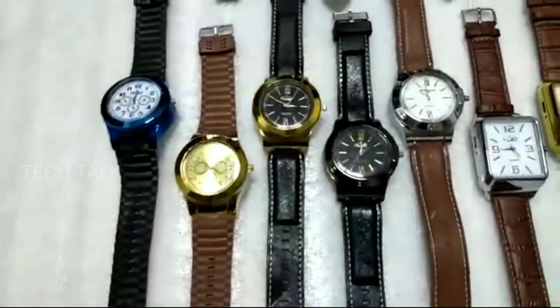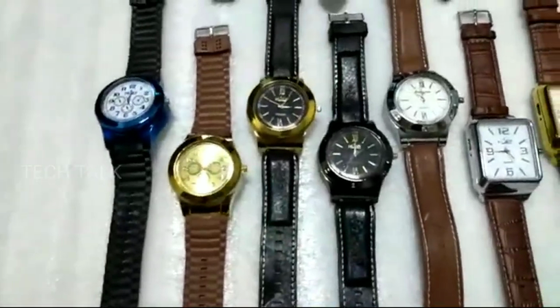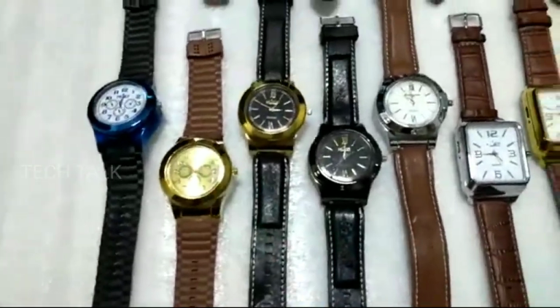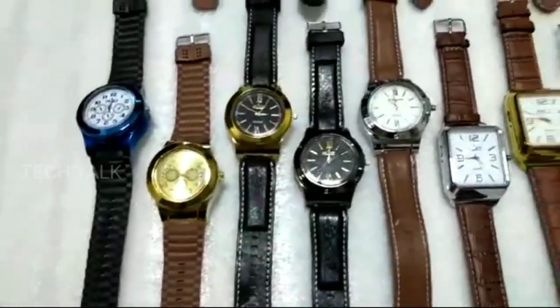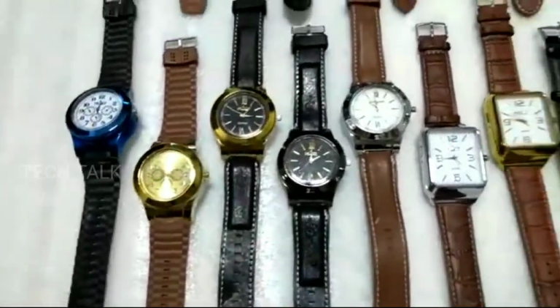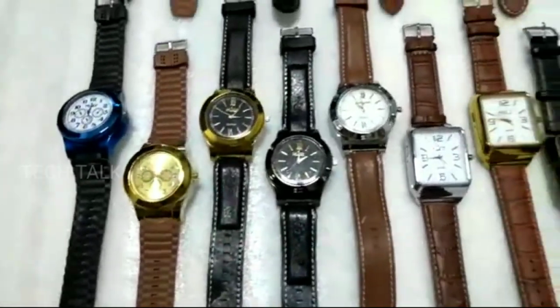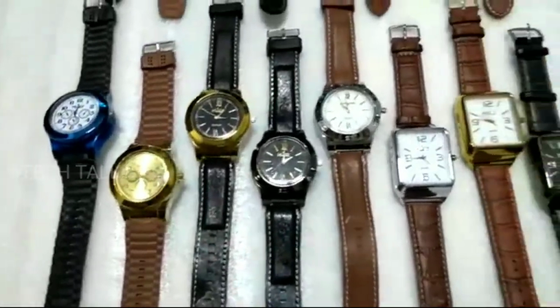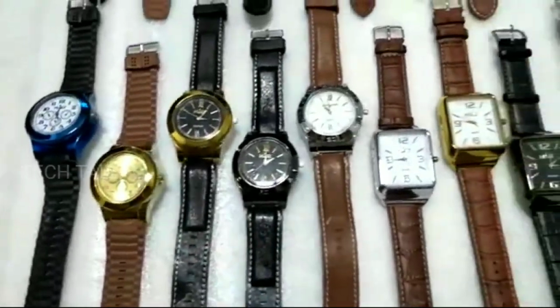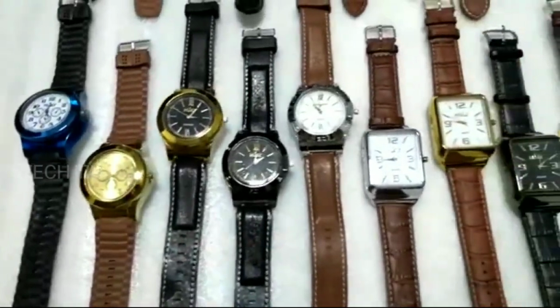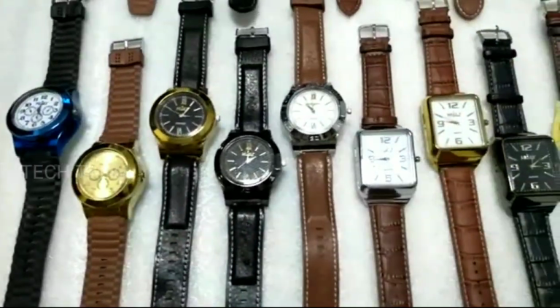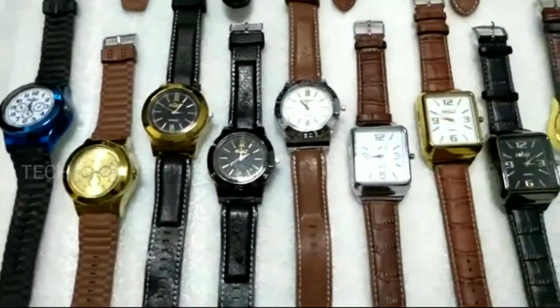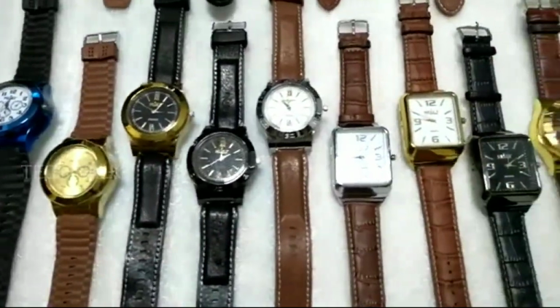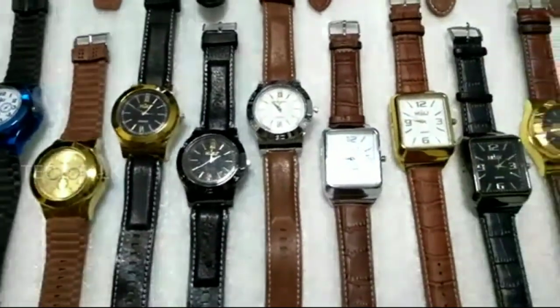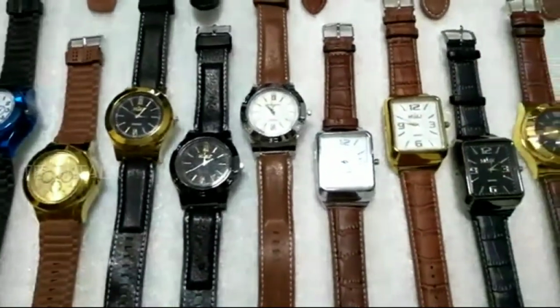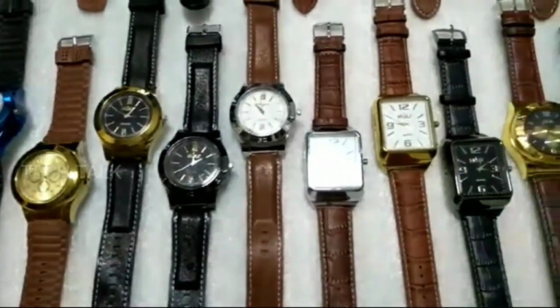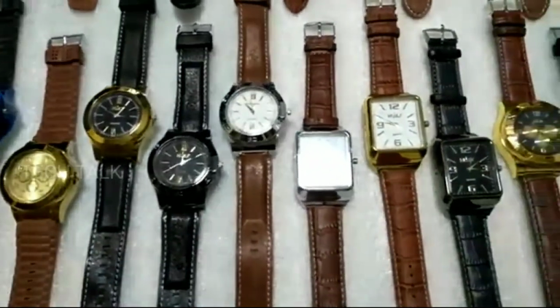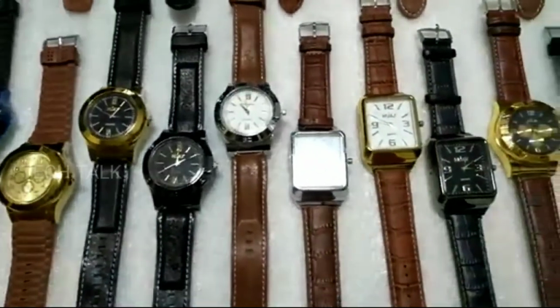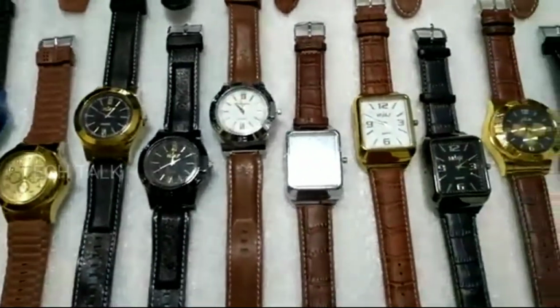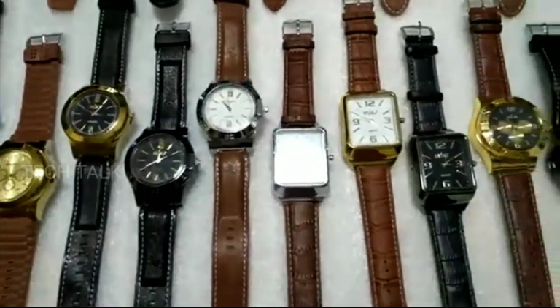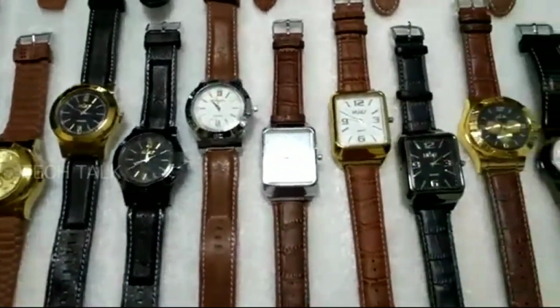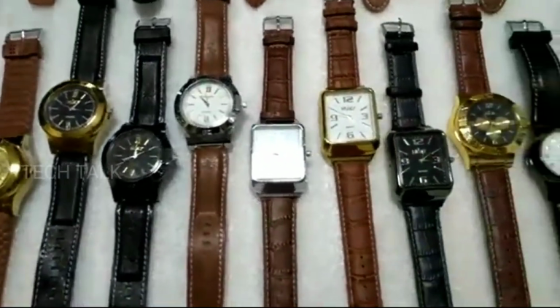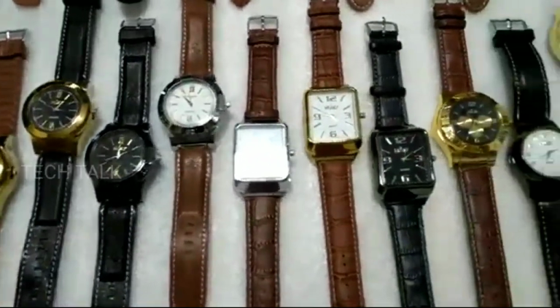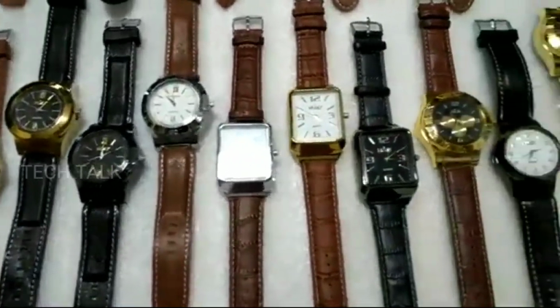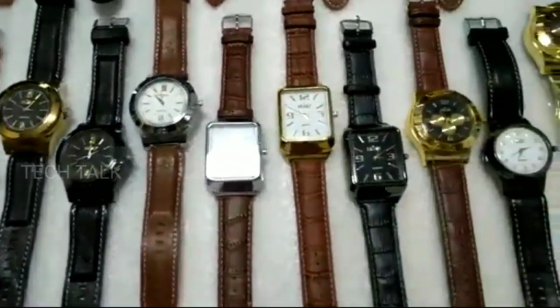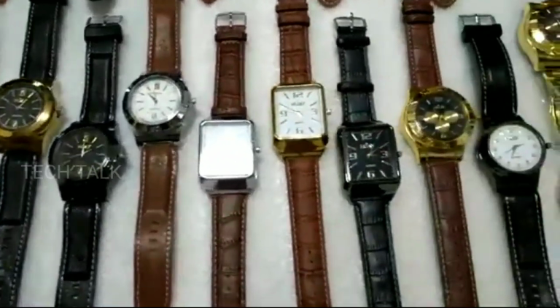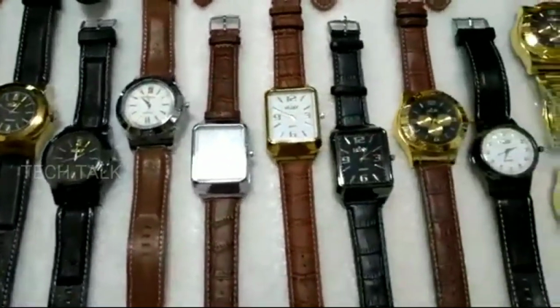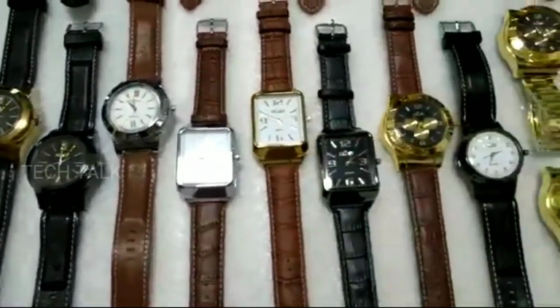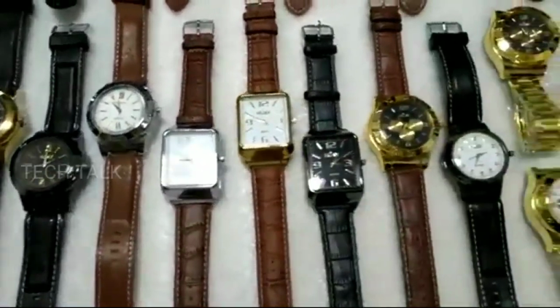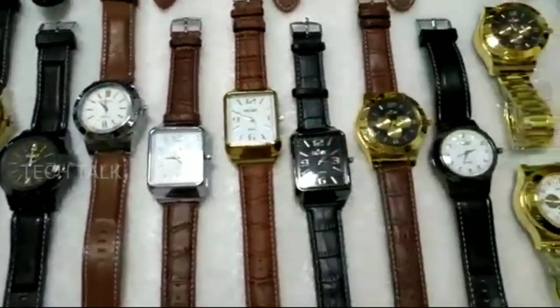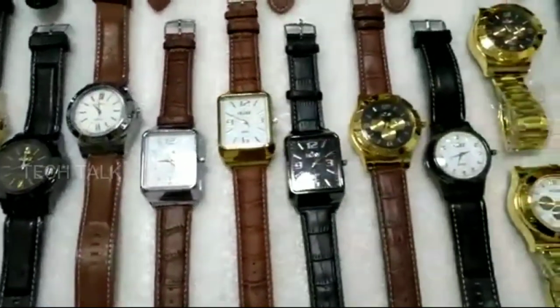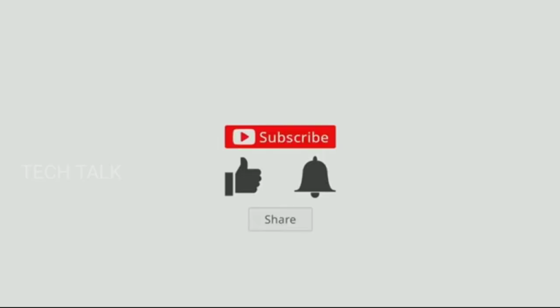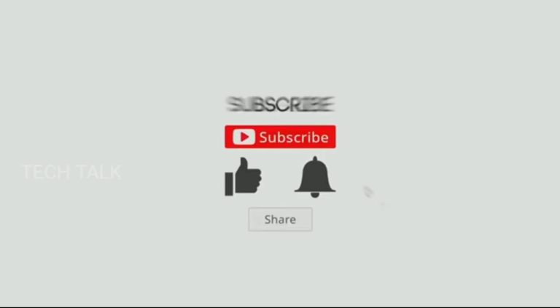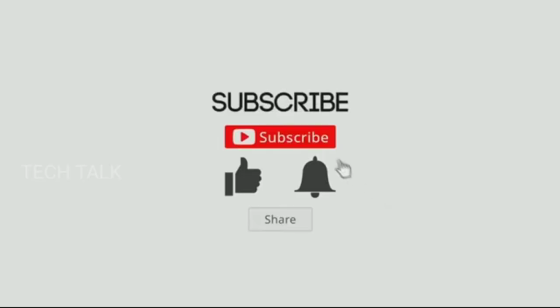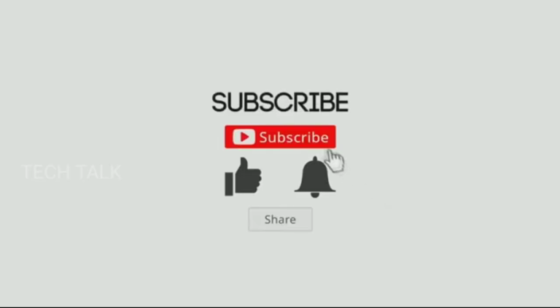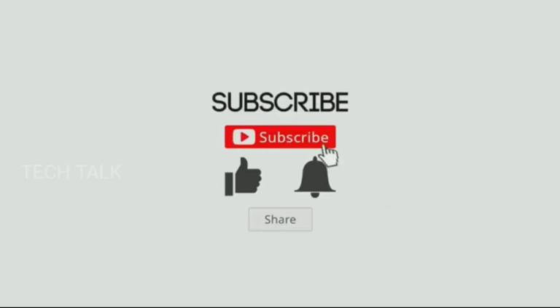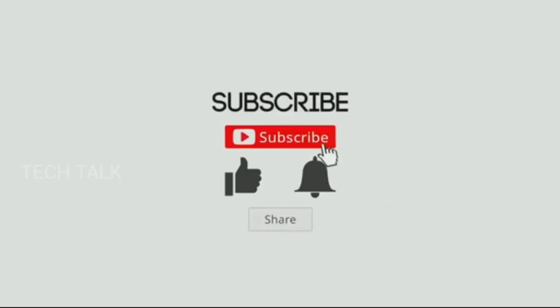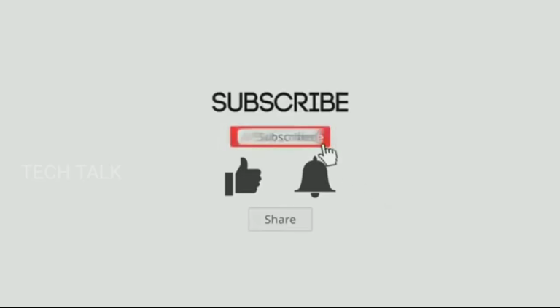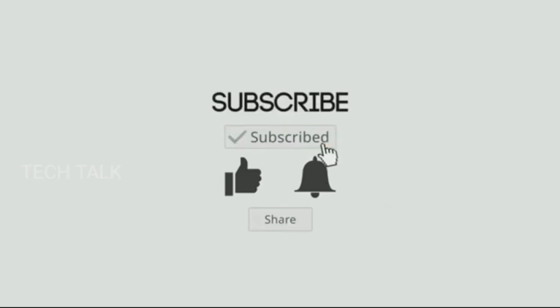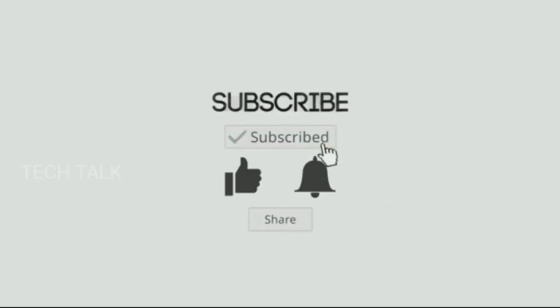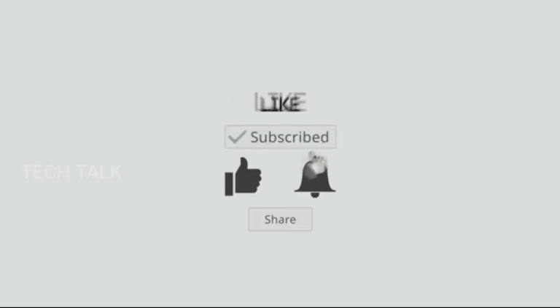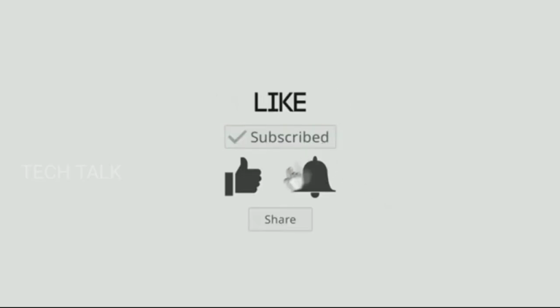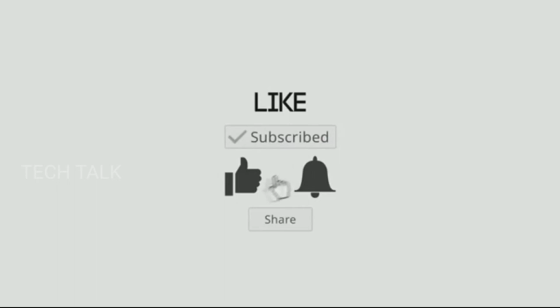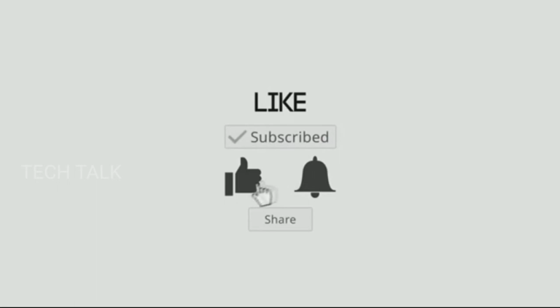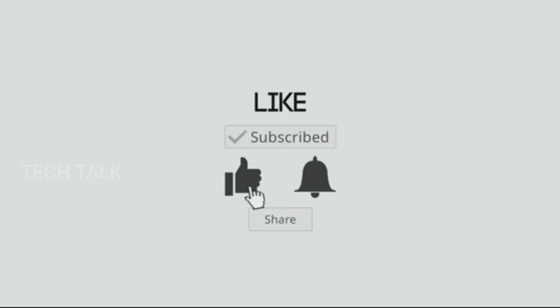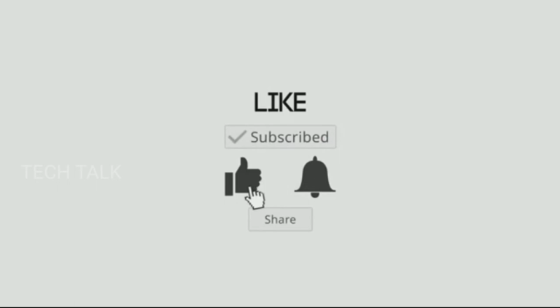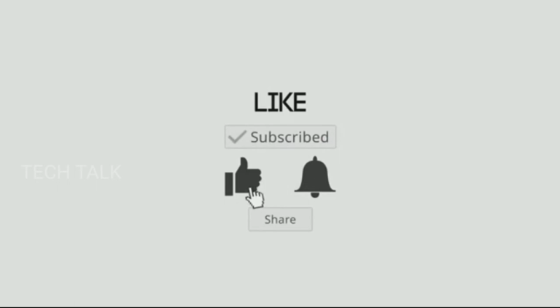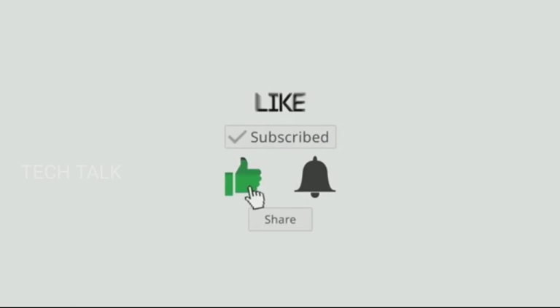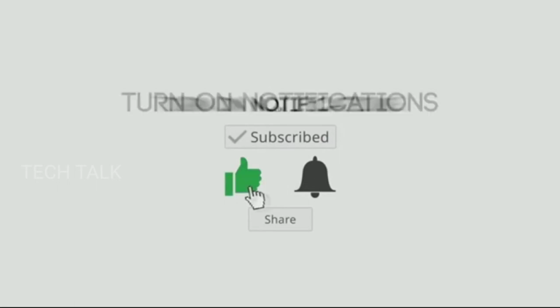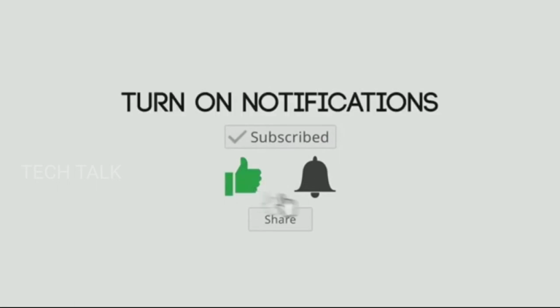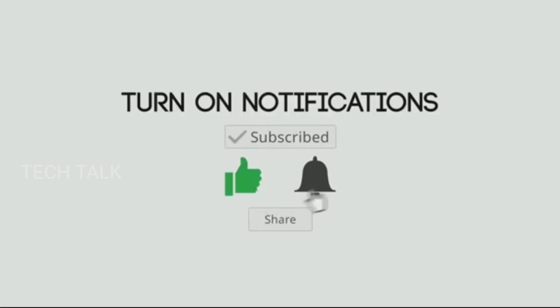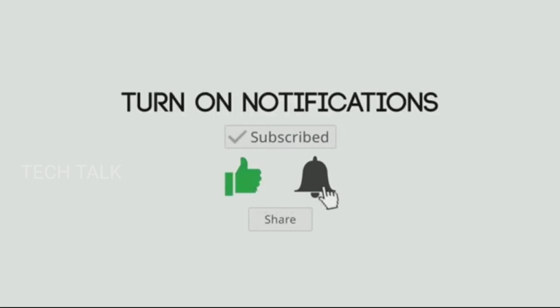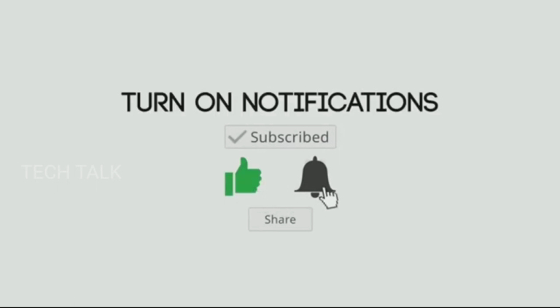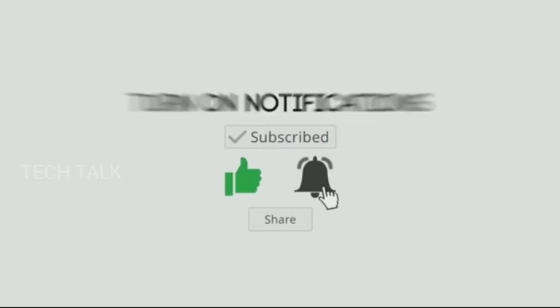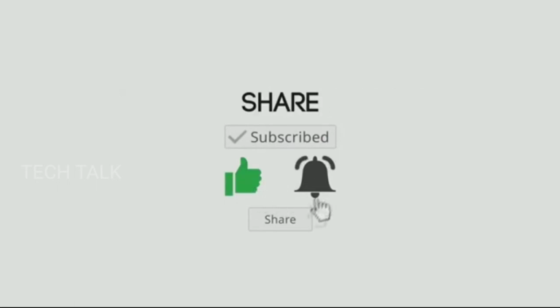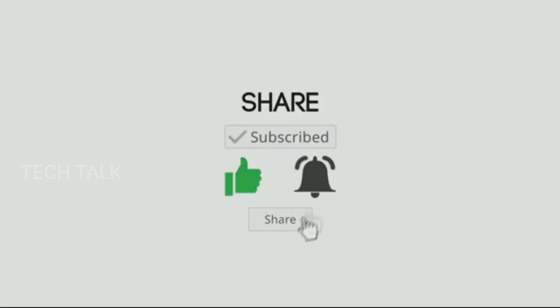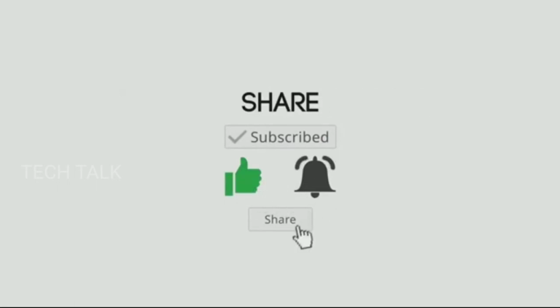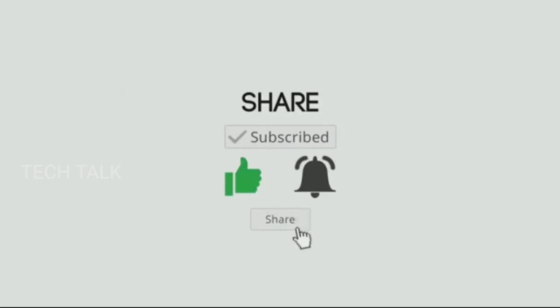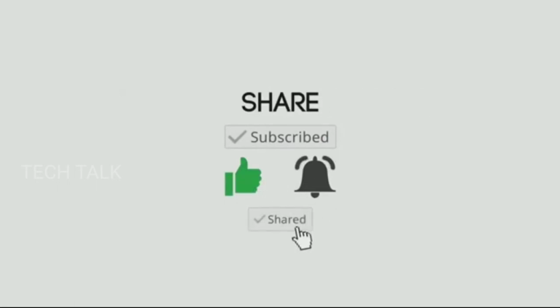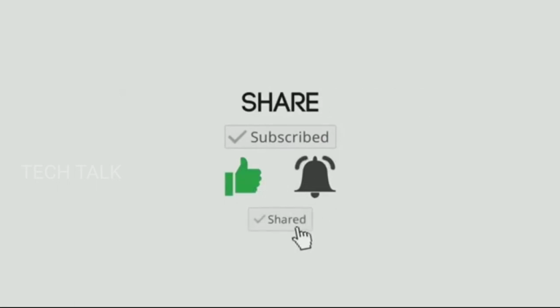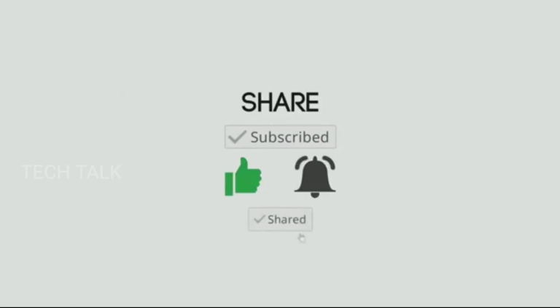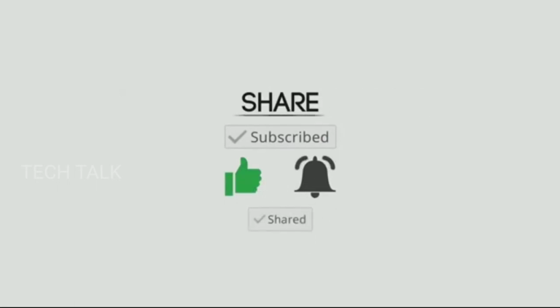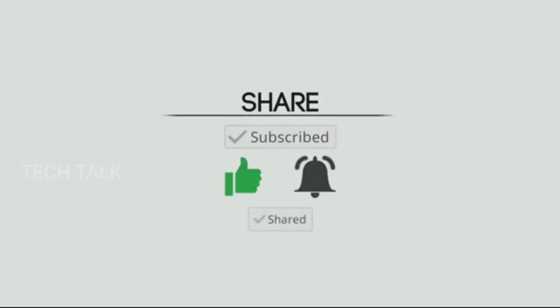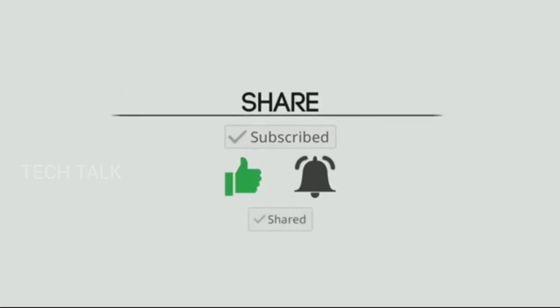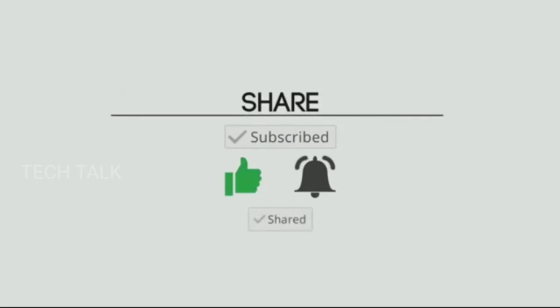I hope you enjoy this video. Please do subscribe, like and share.